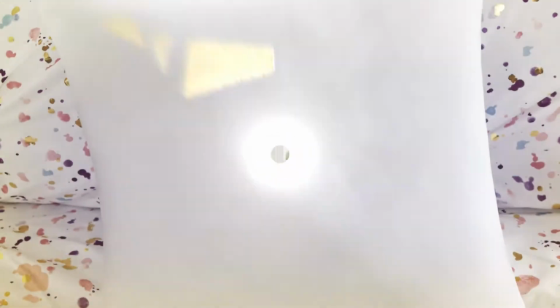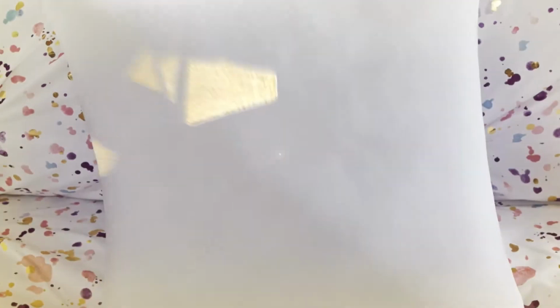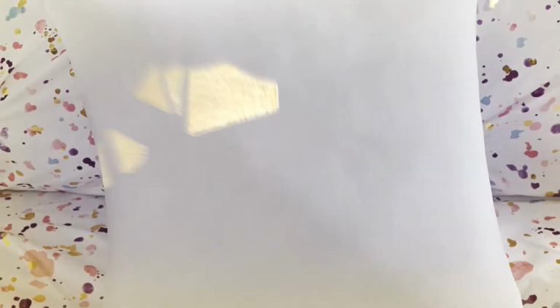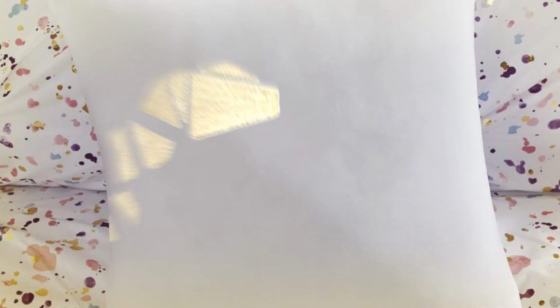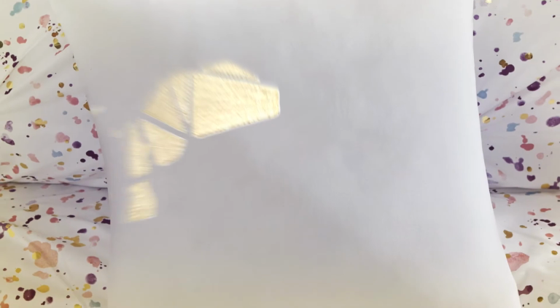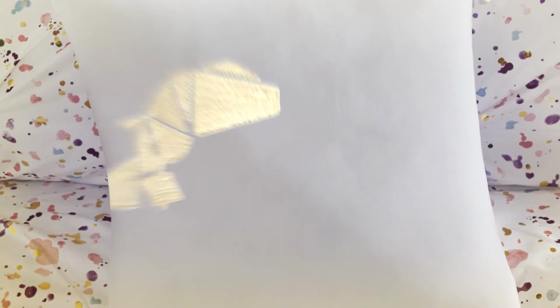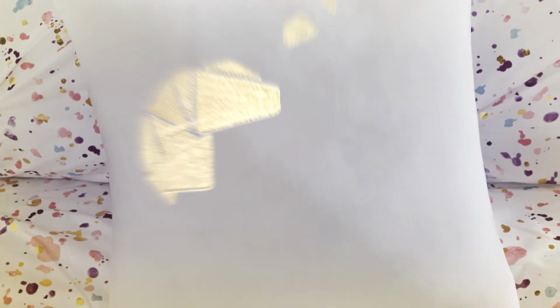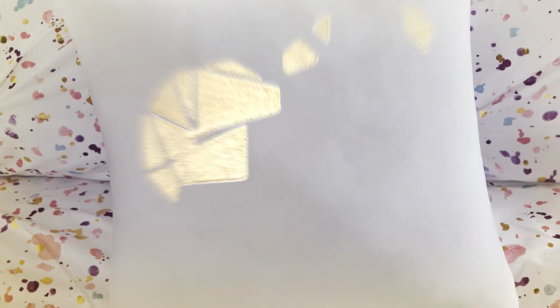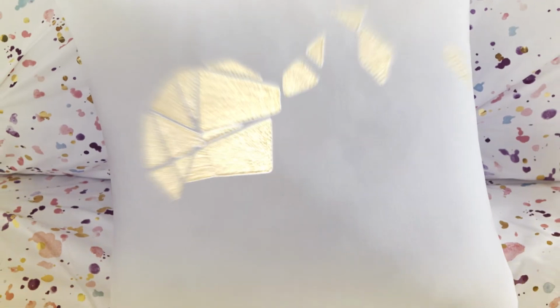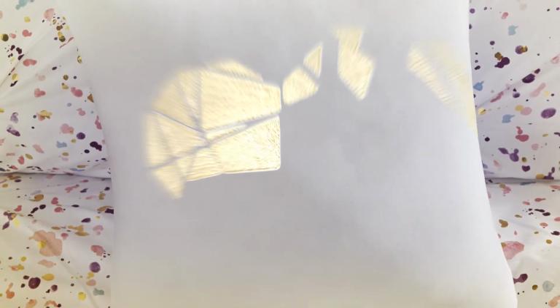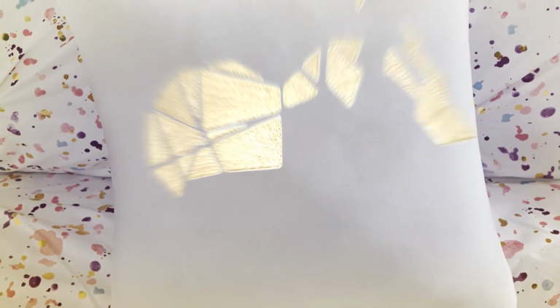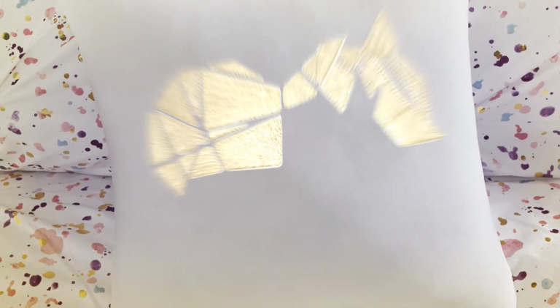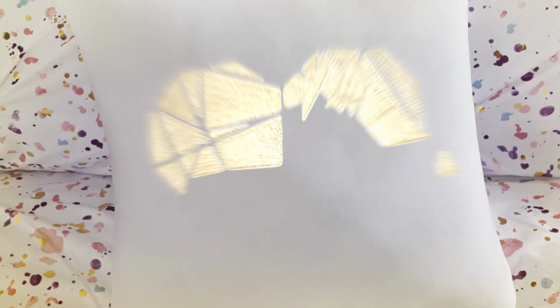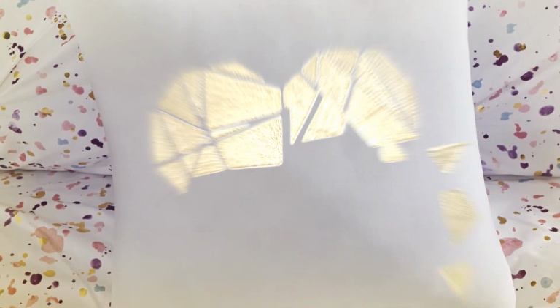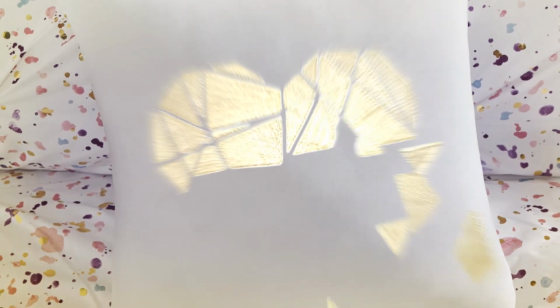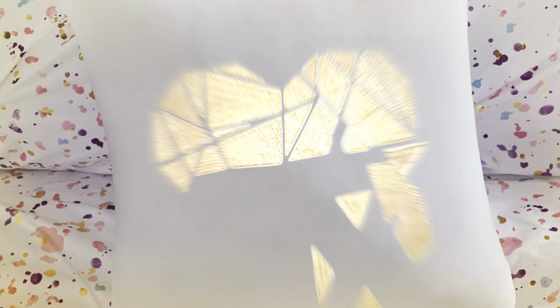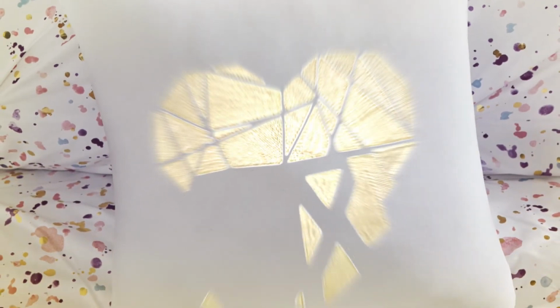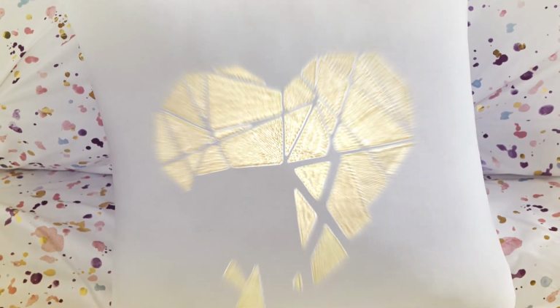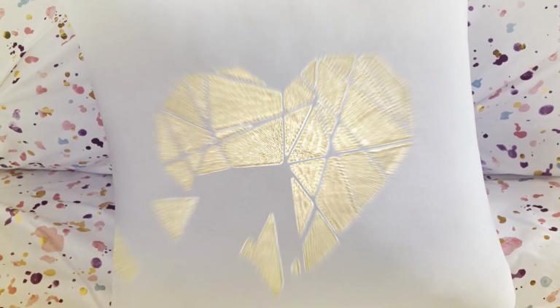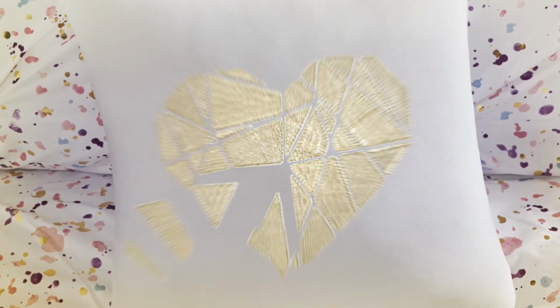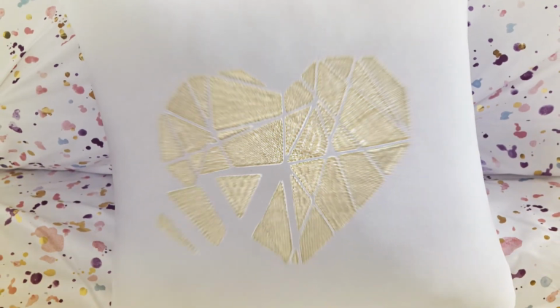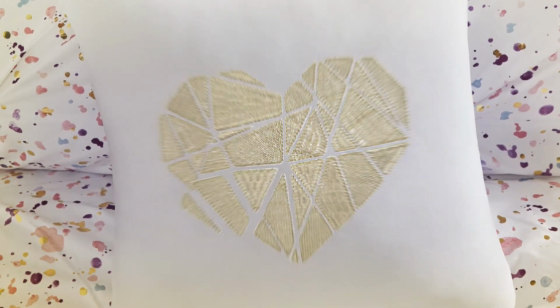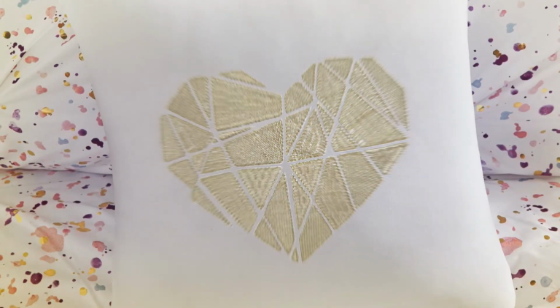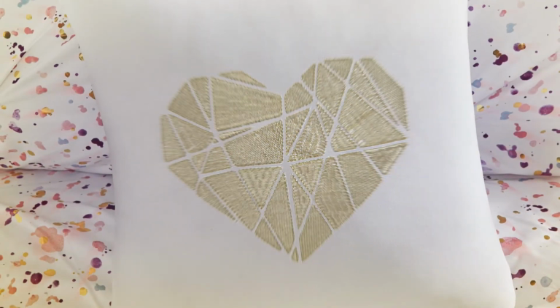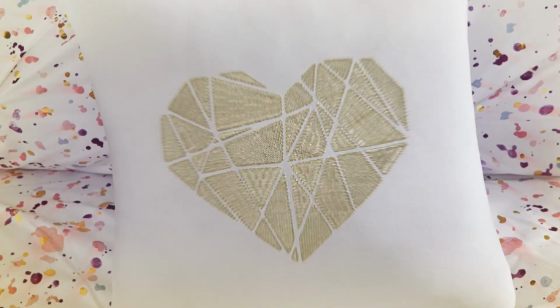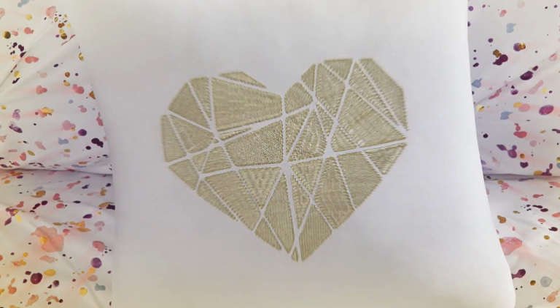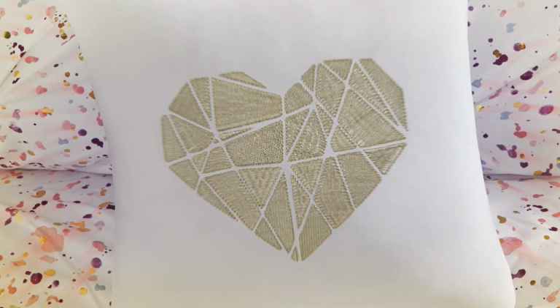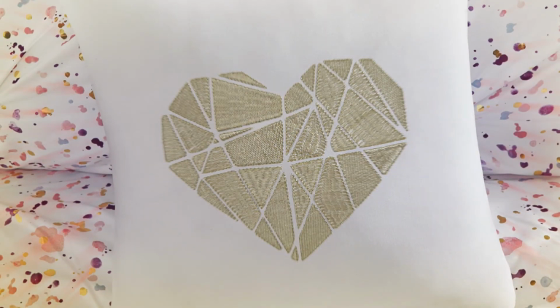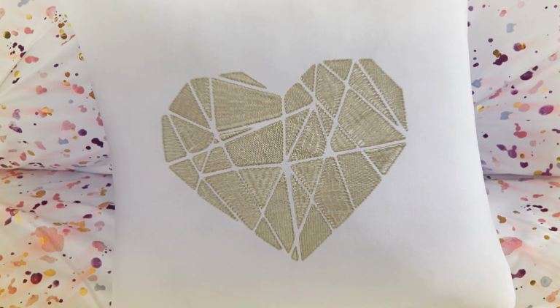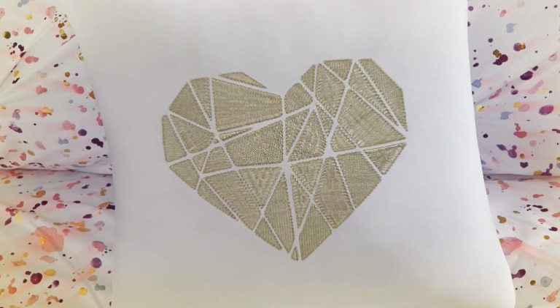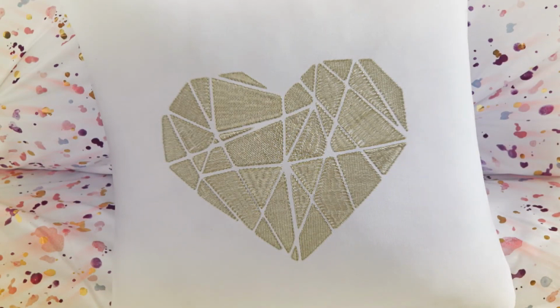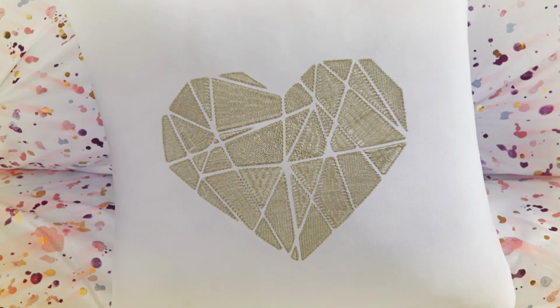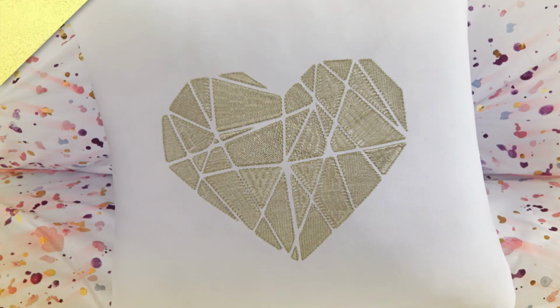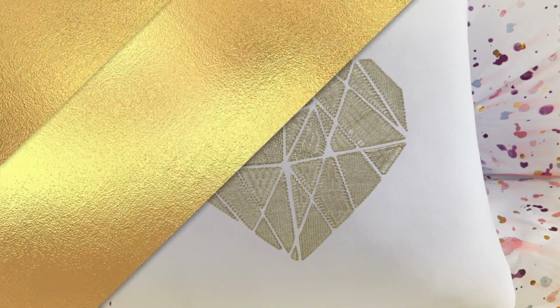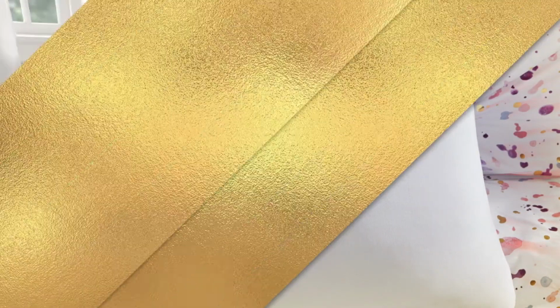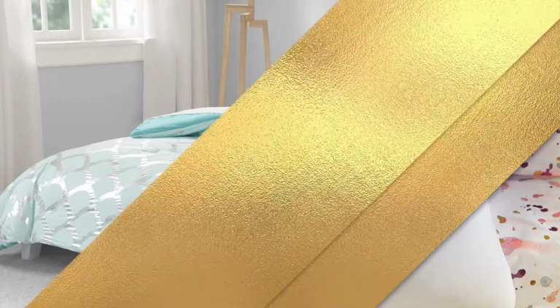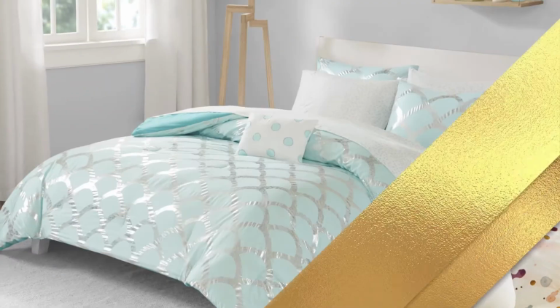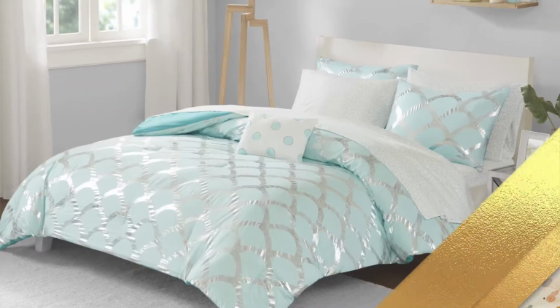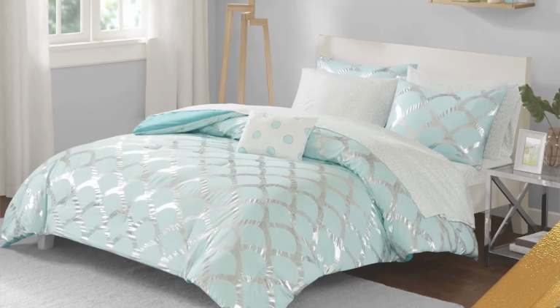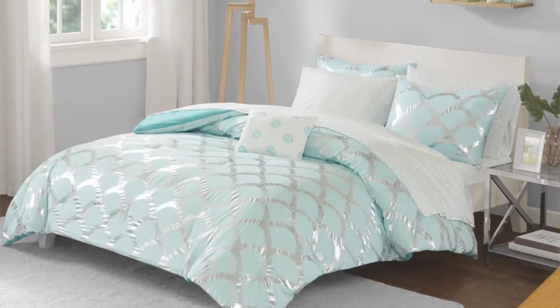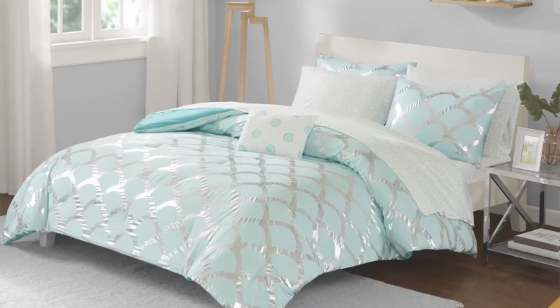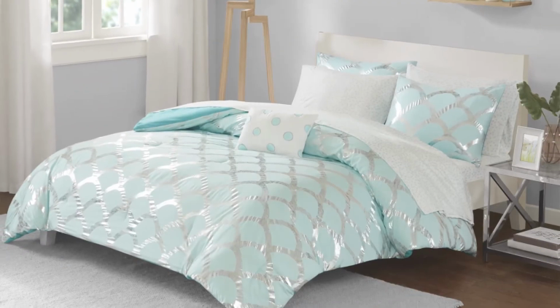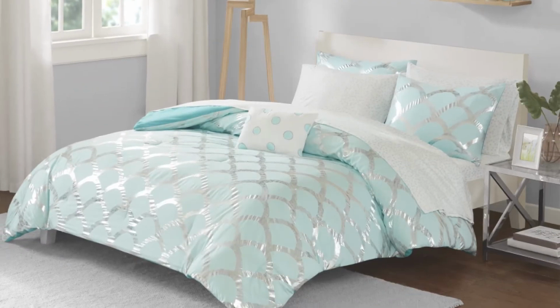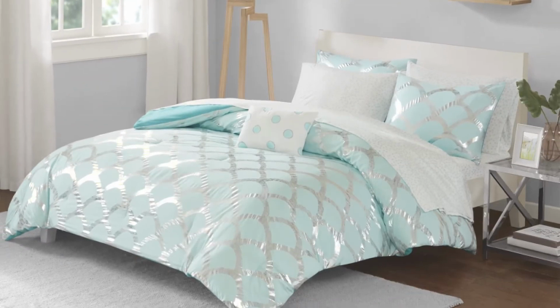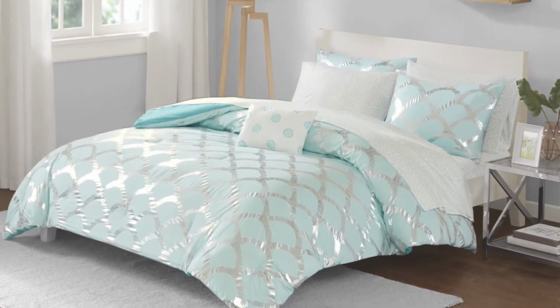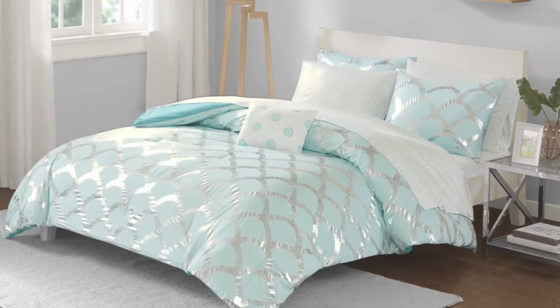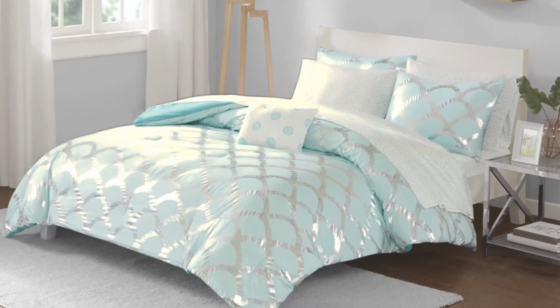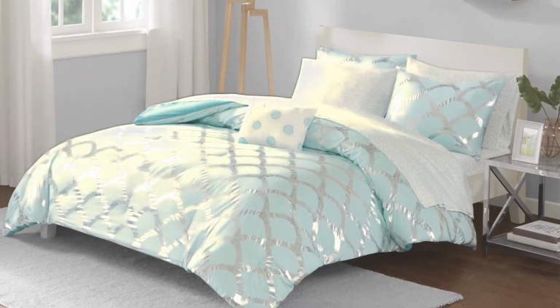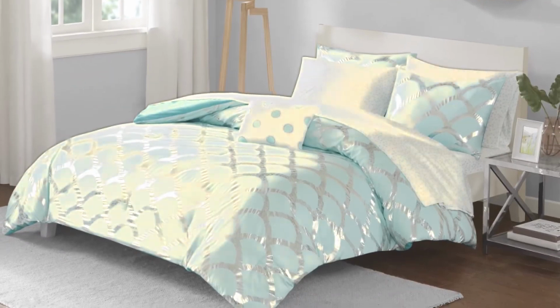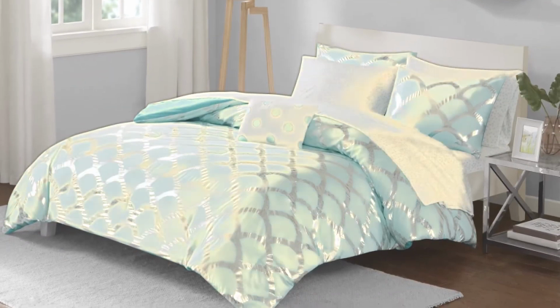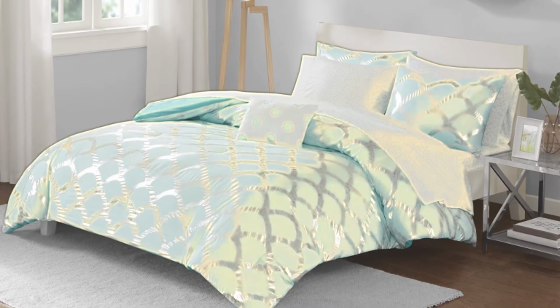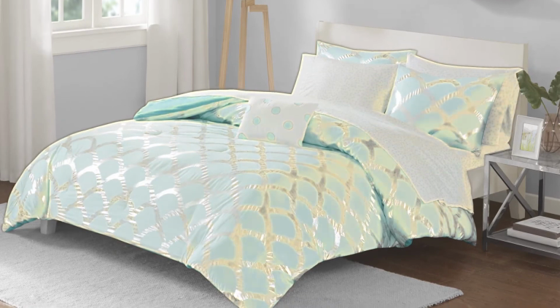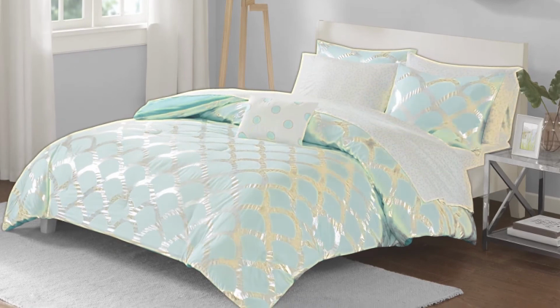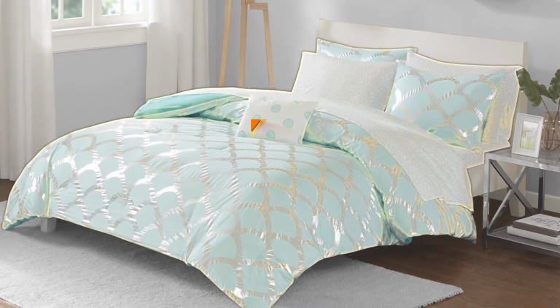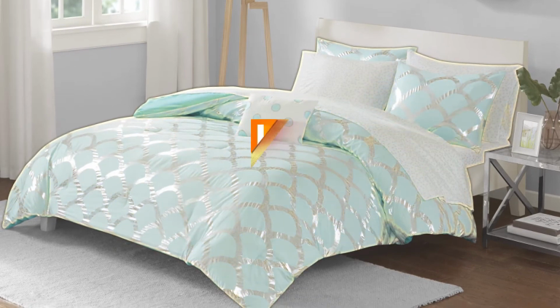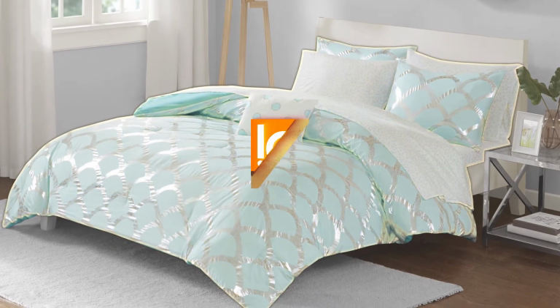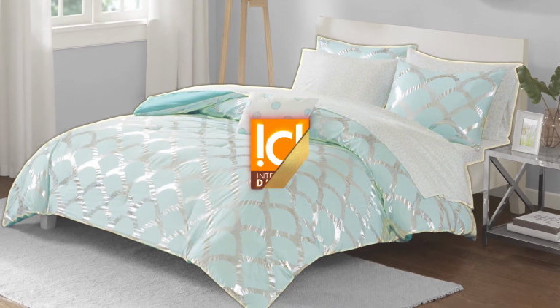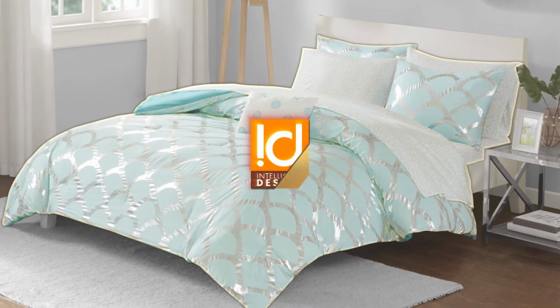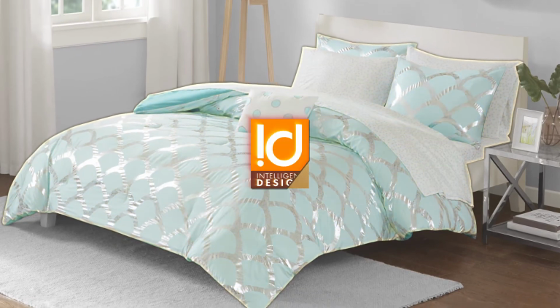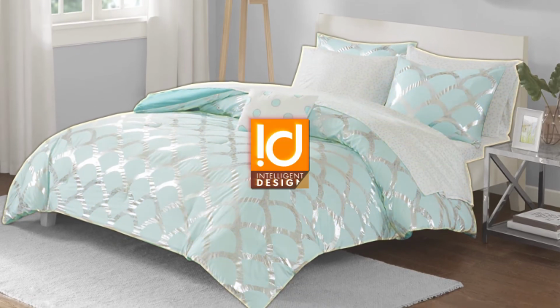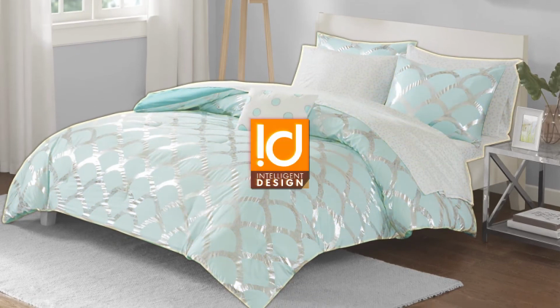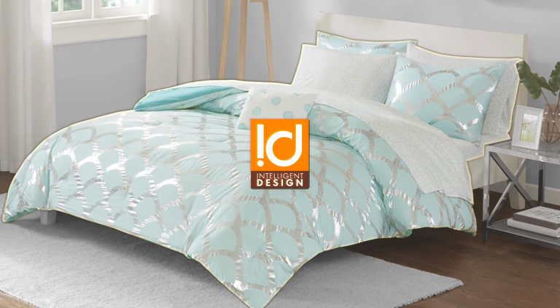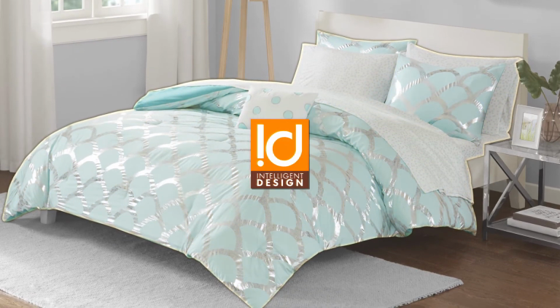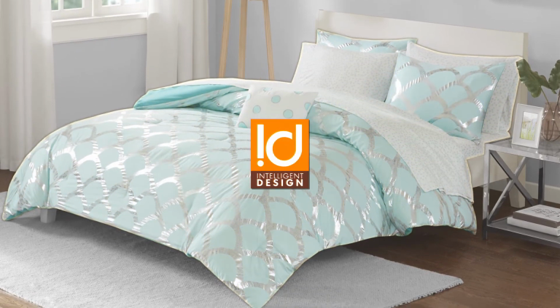It's the perfect way to shine and stand out. Make your space shimmer with intelligent design.